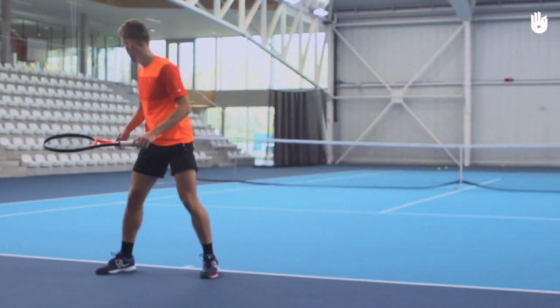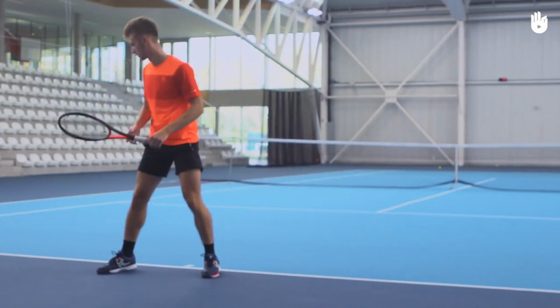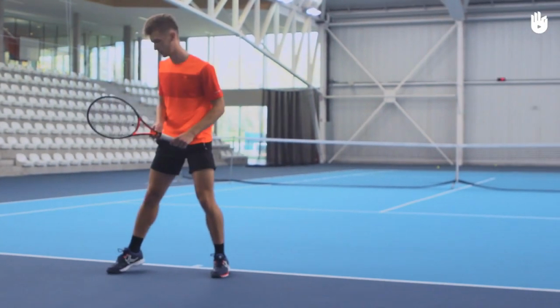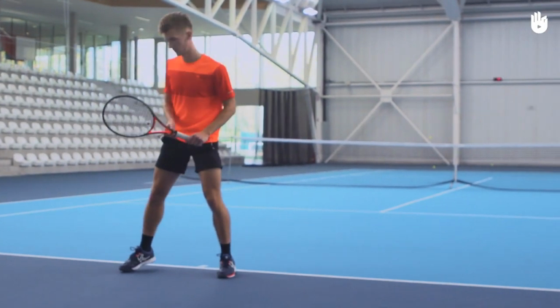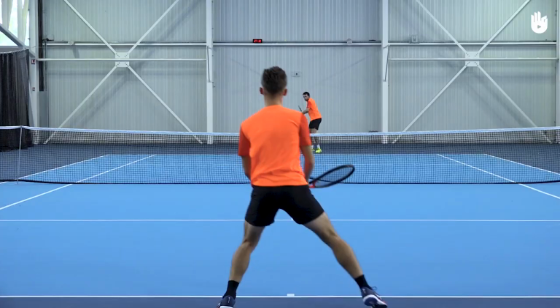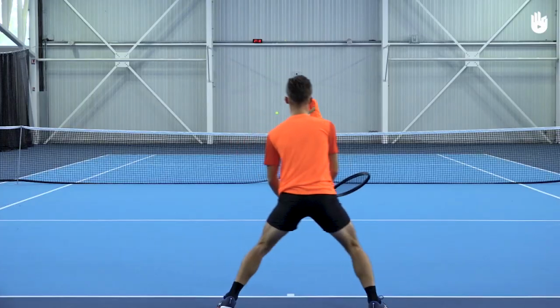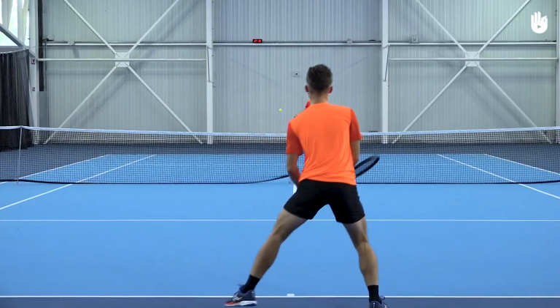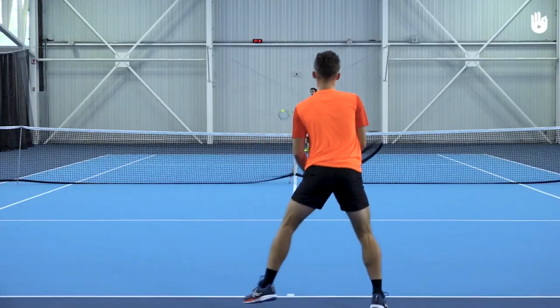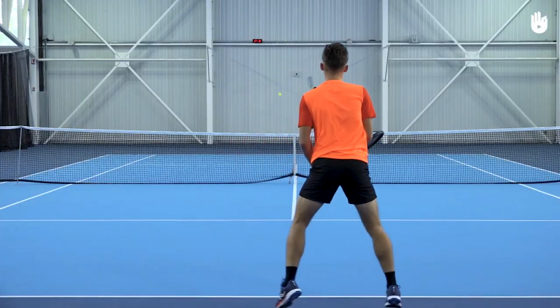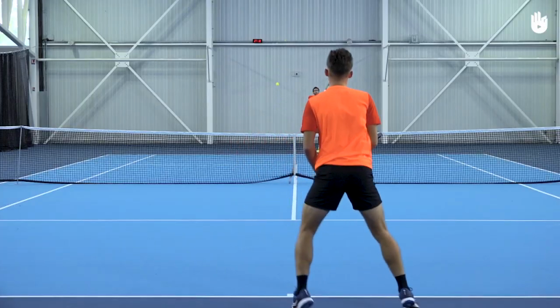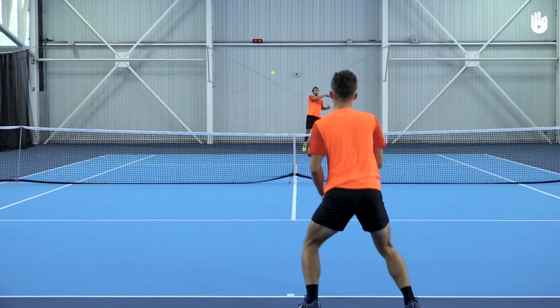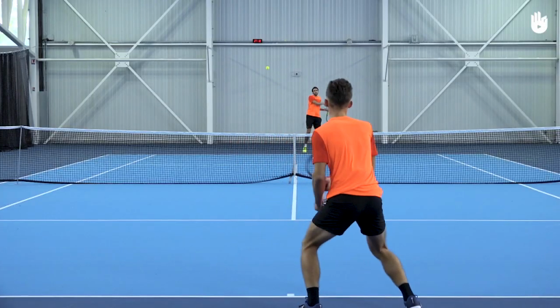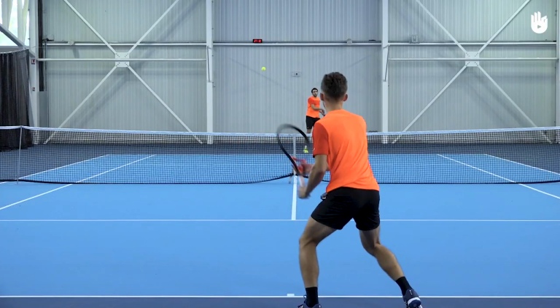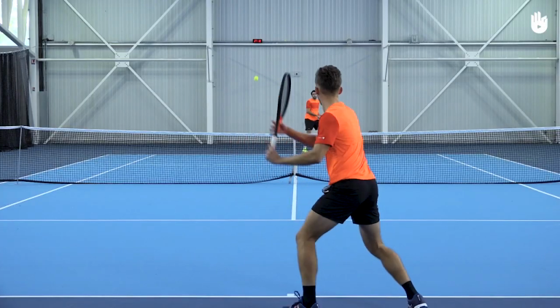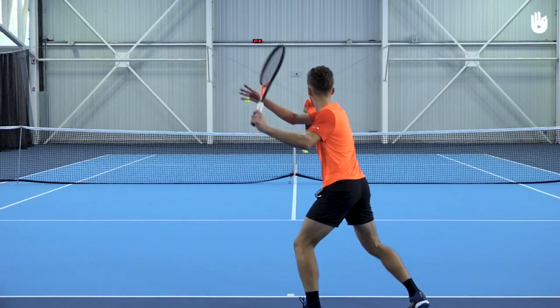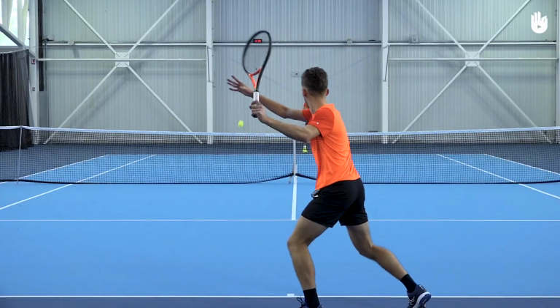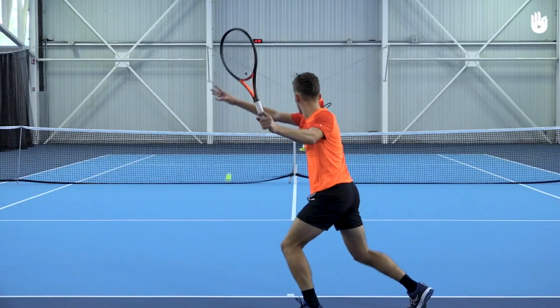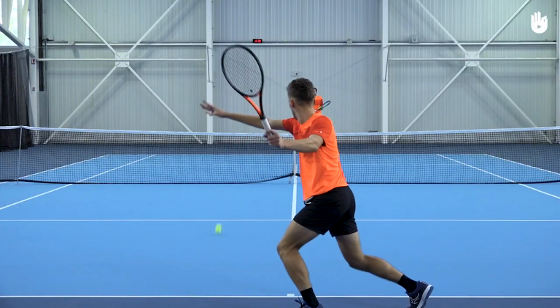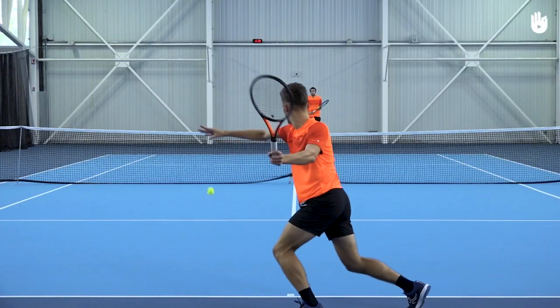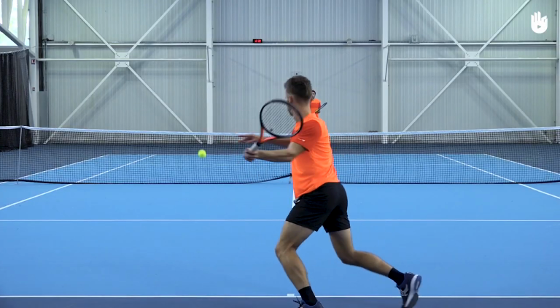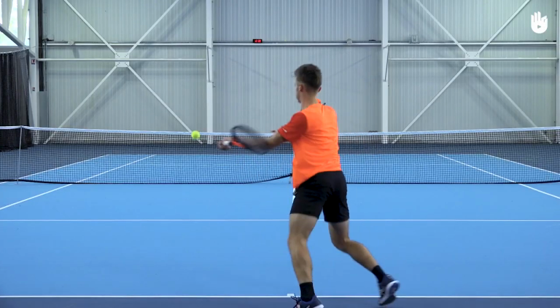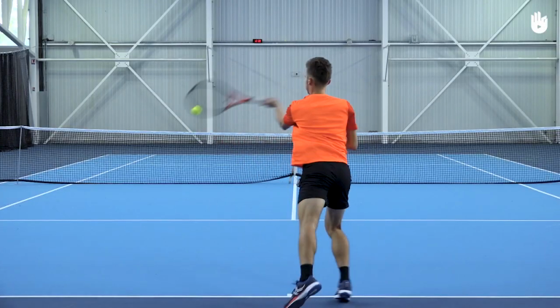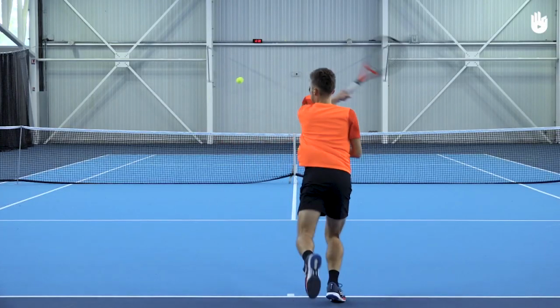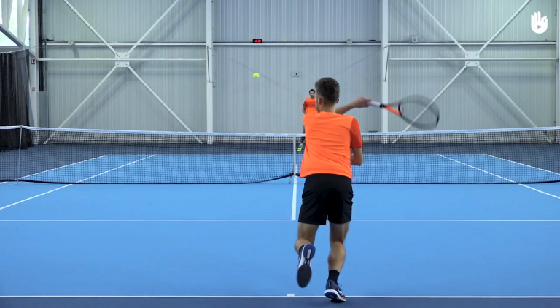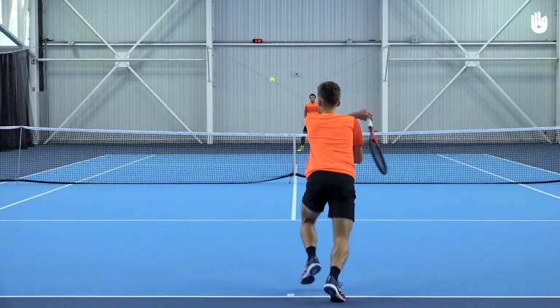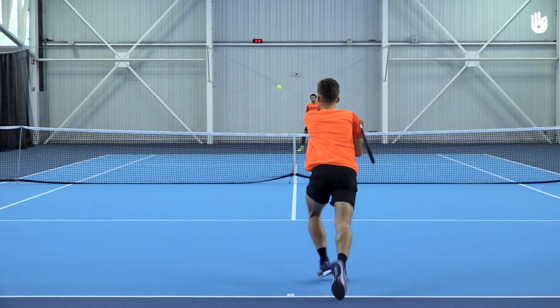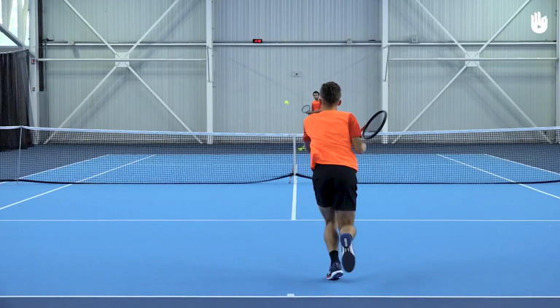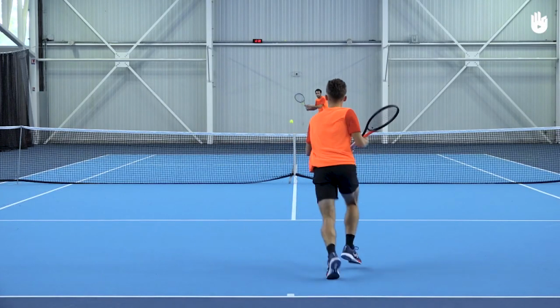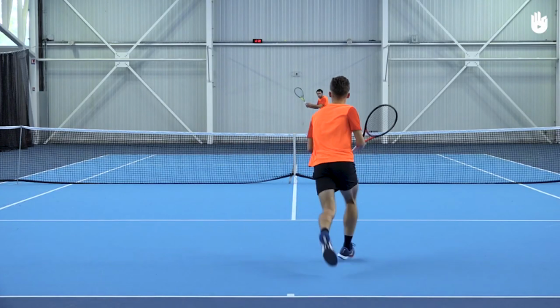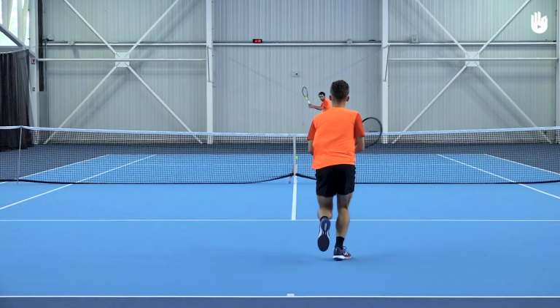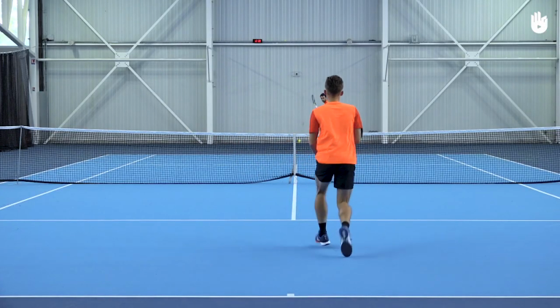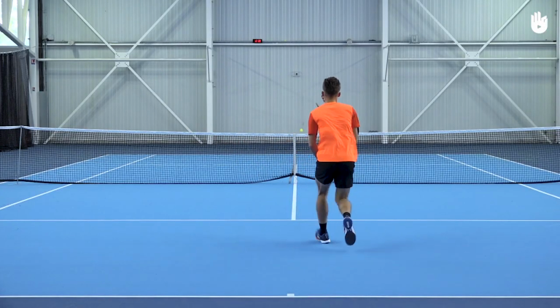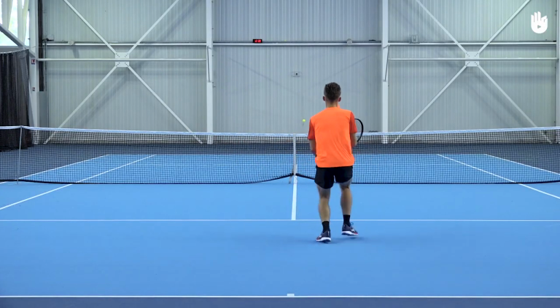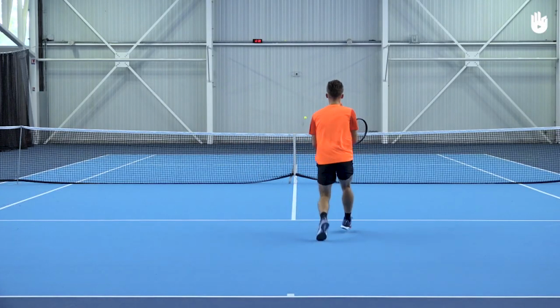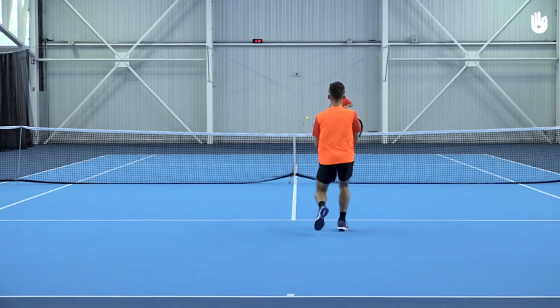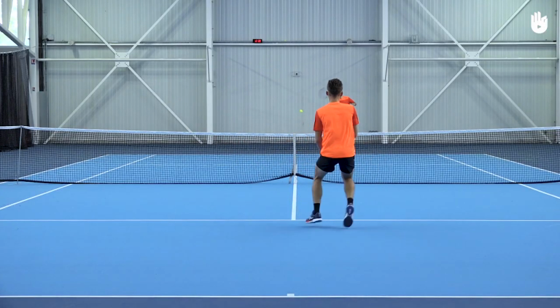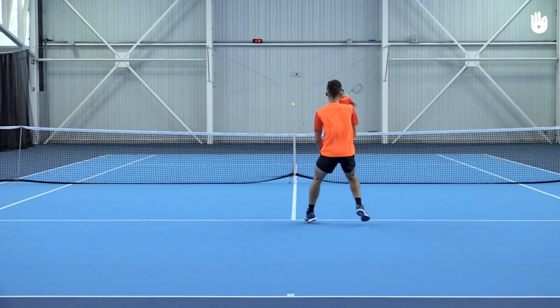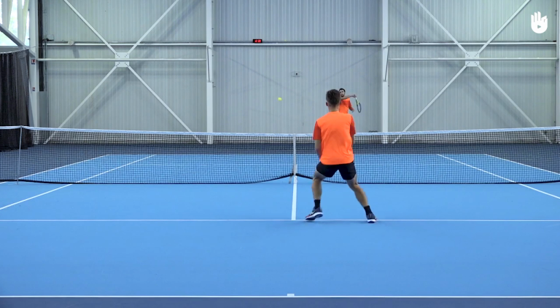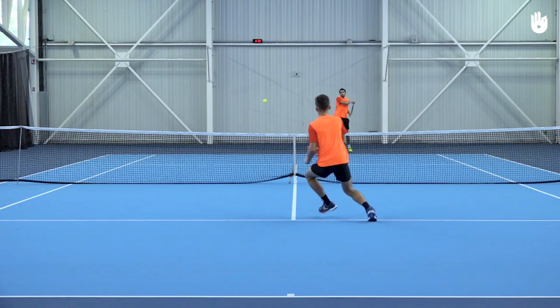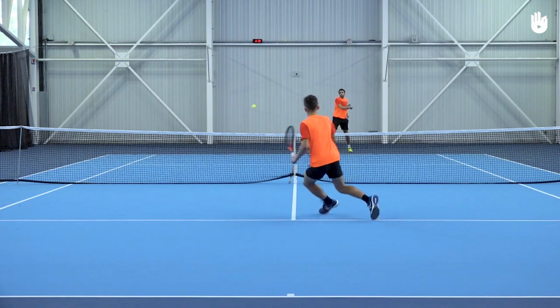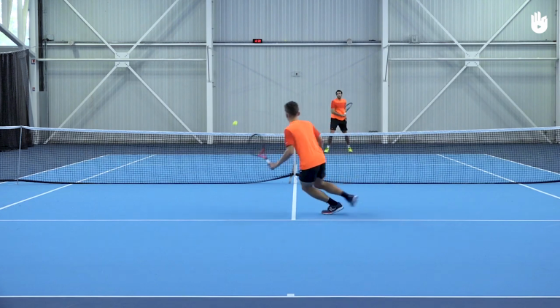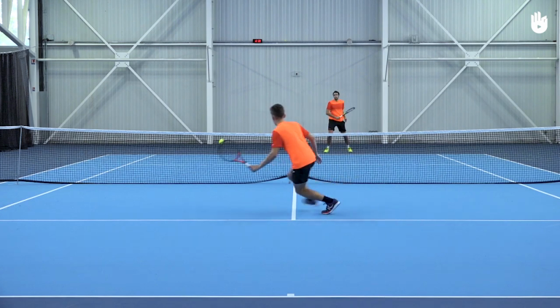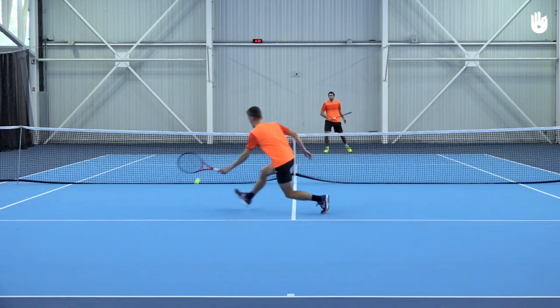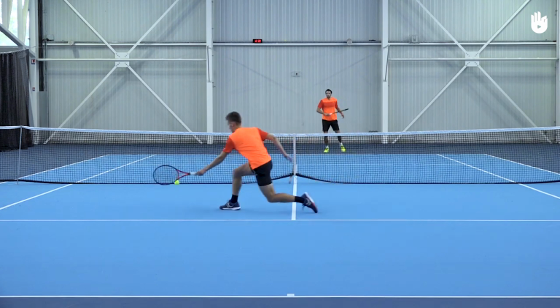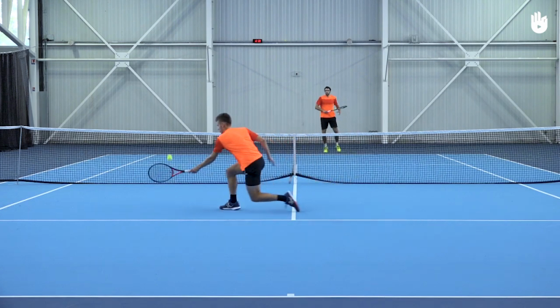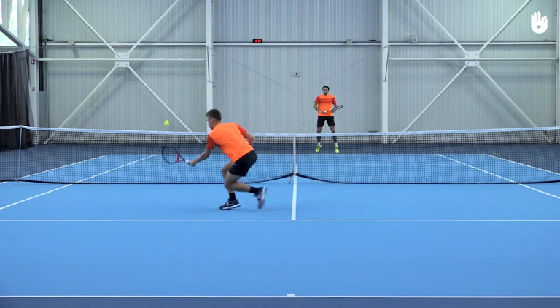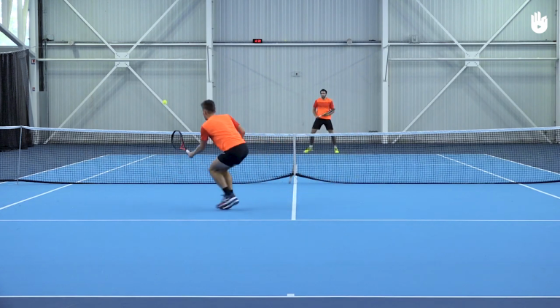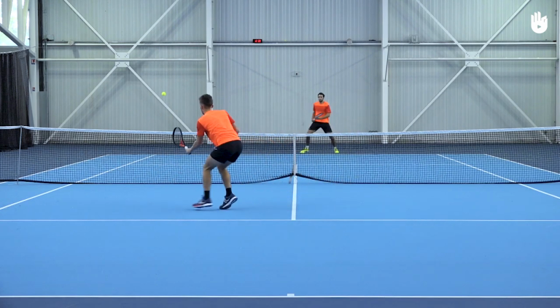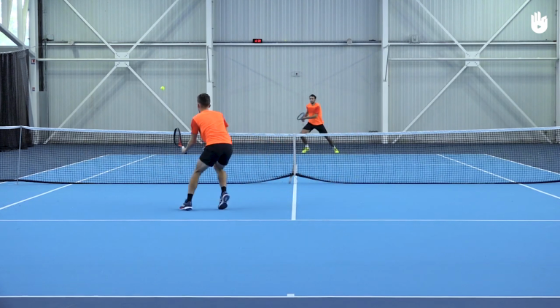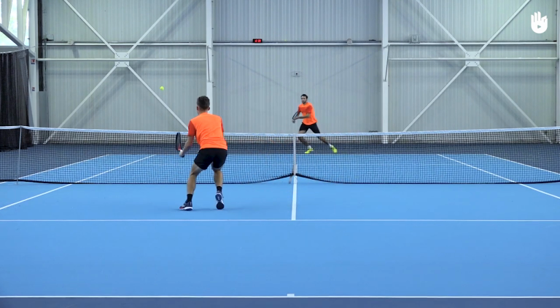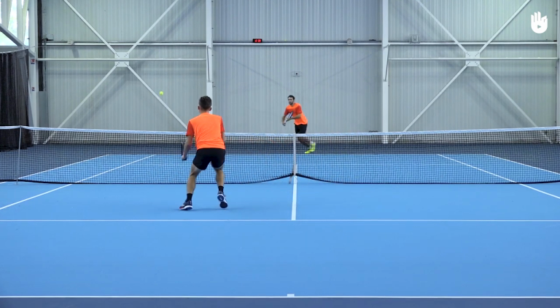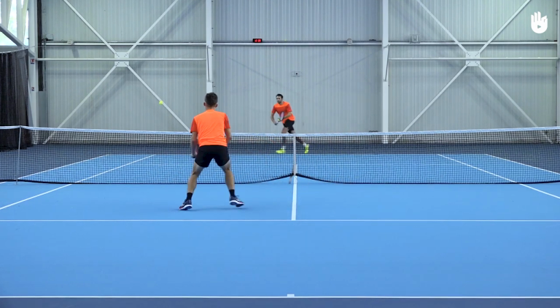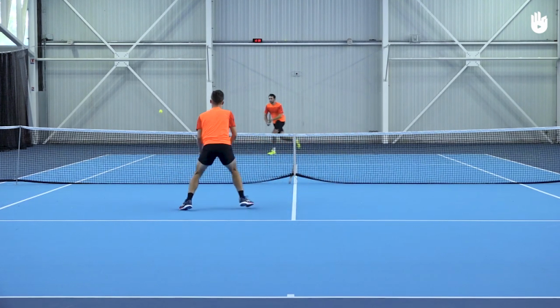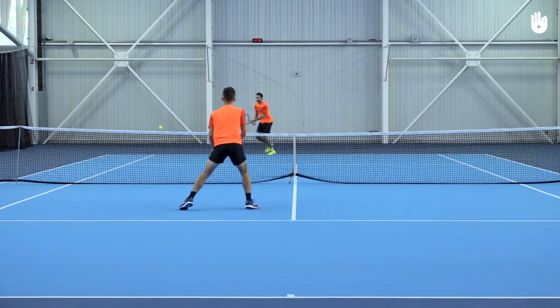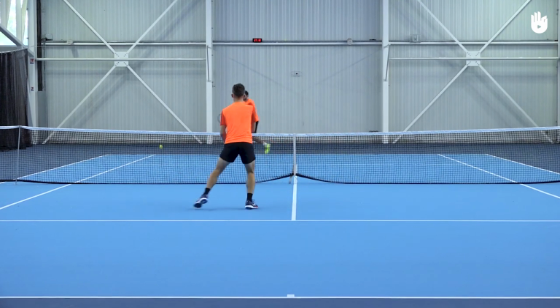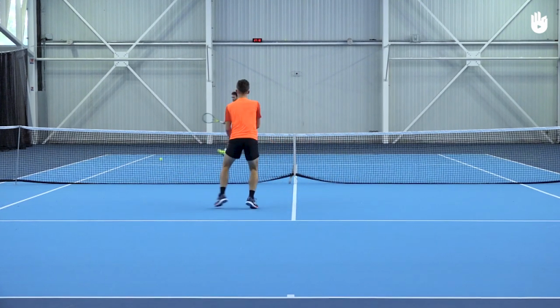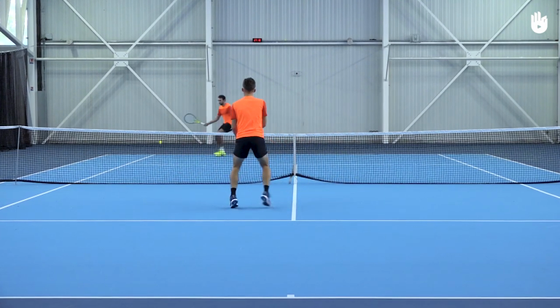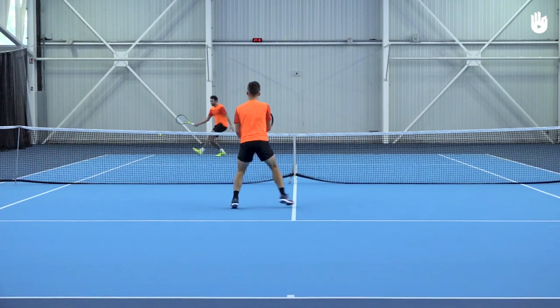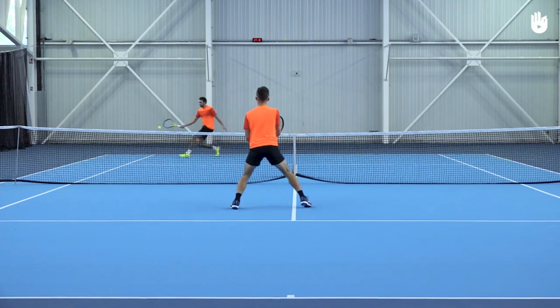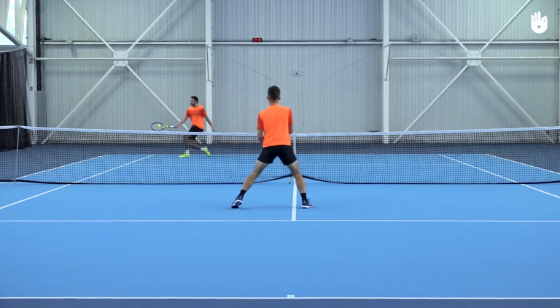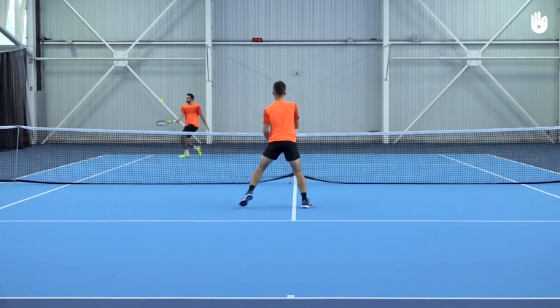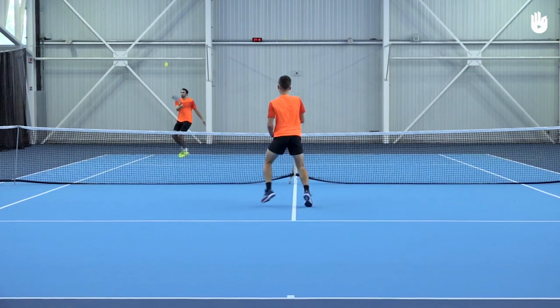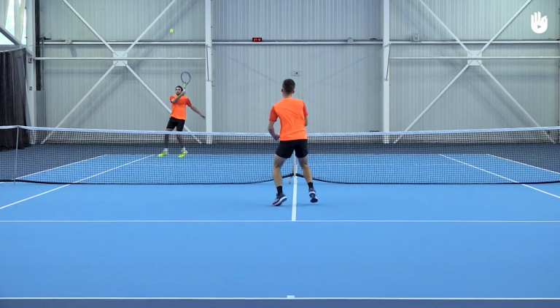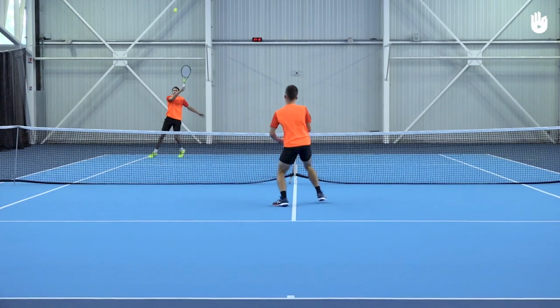The tweener is a difficult but exciting shot. Play safe — the ball is in your court.